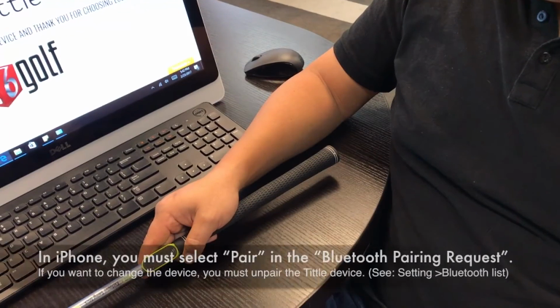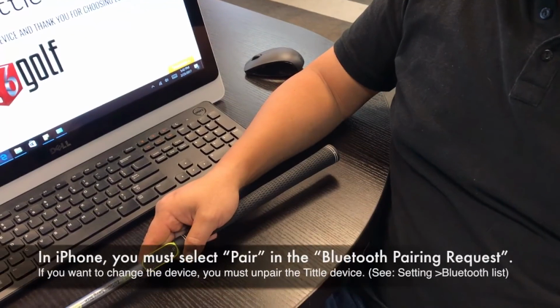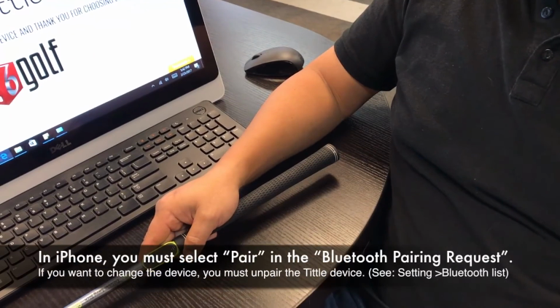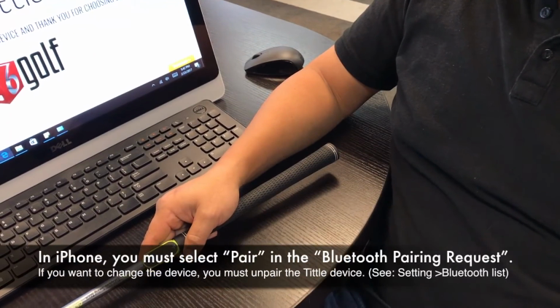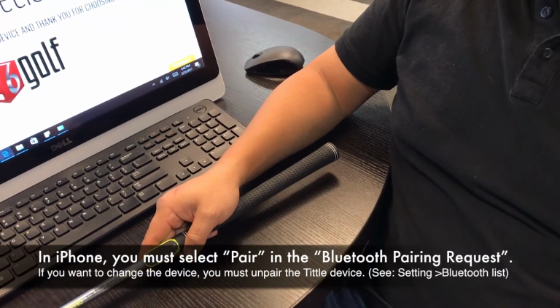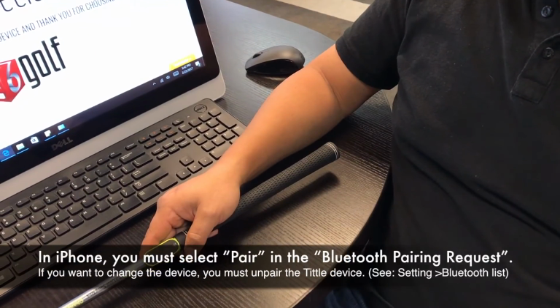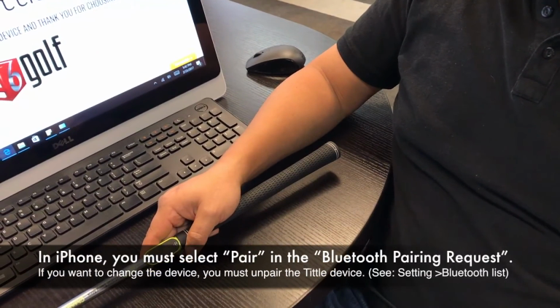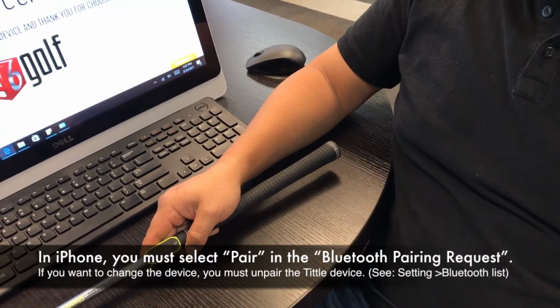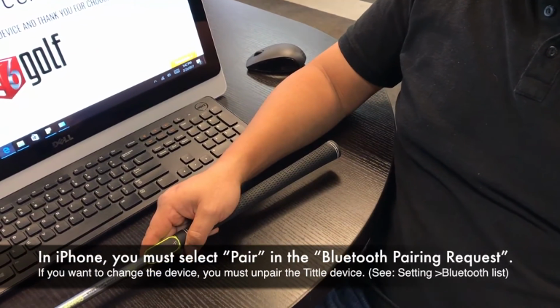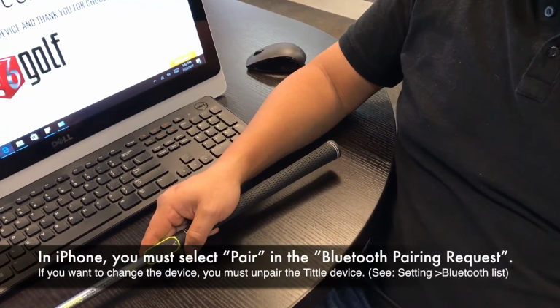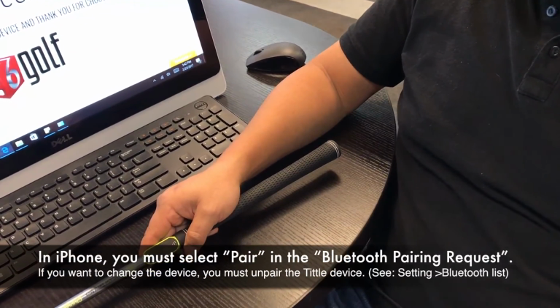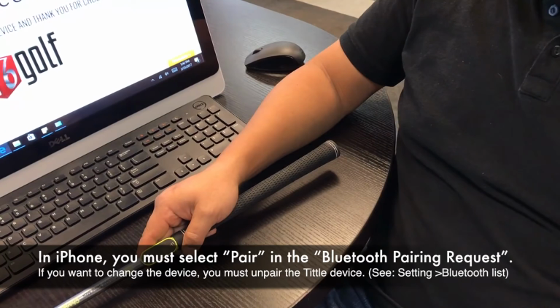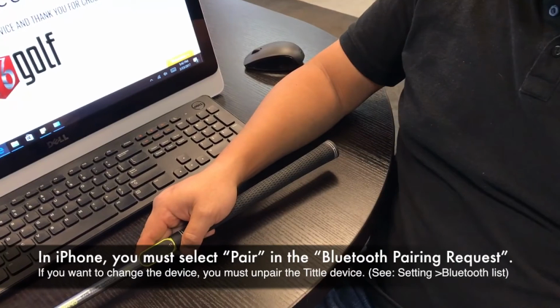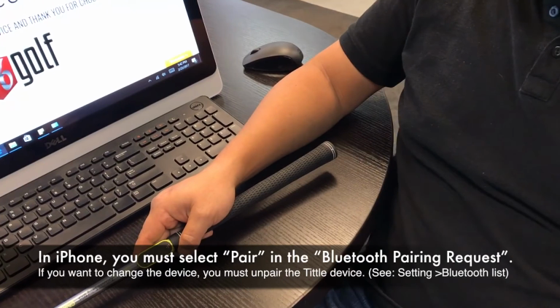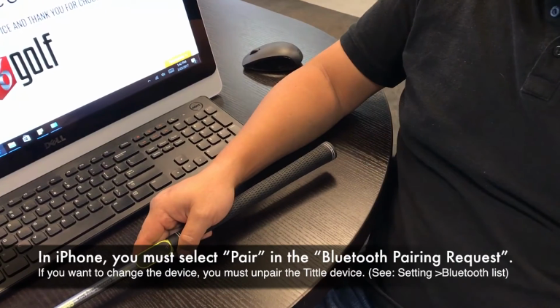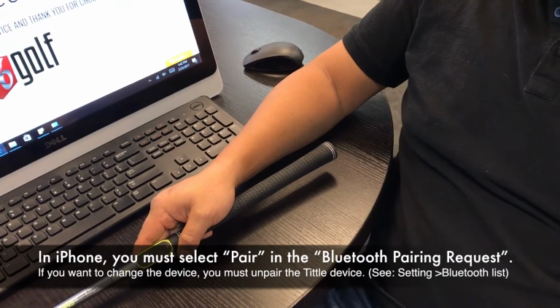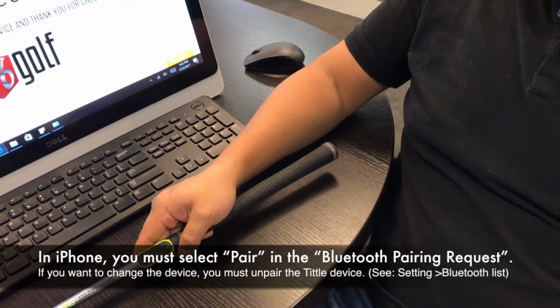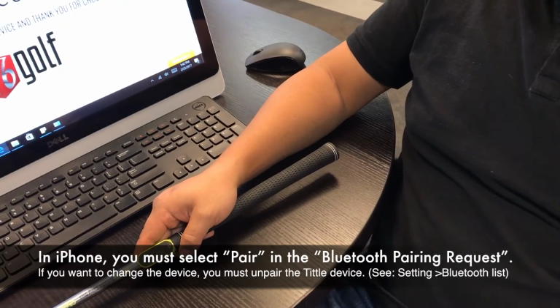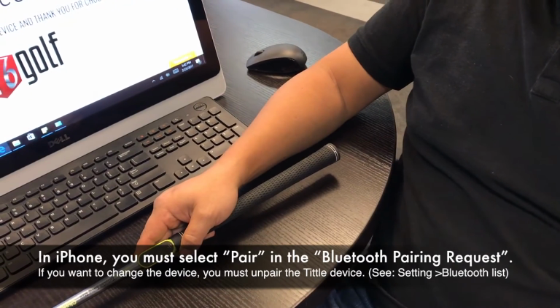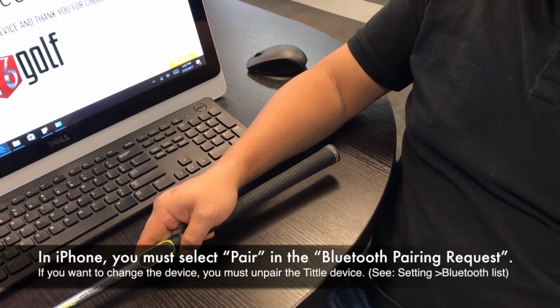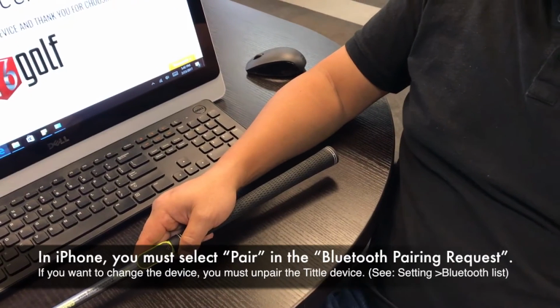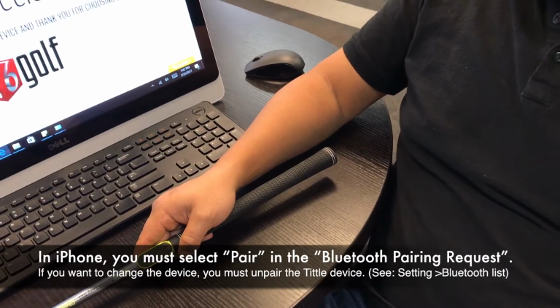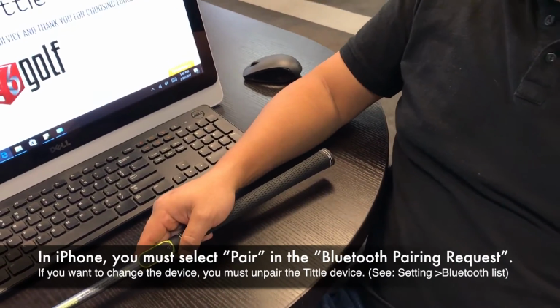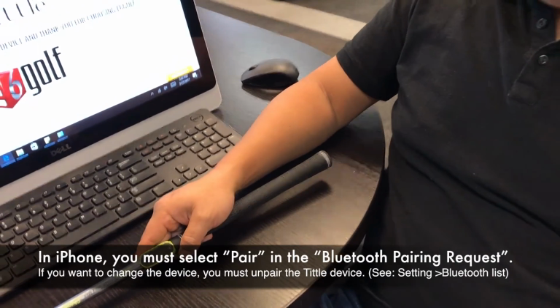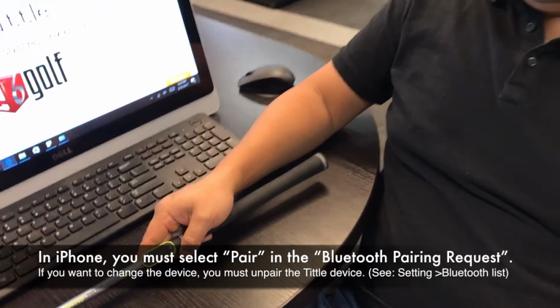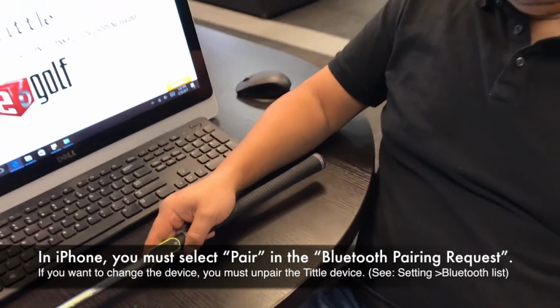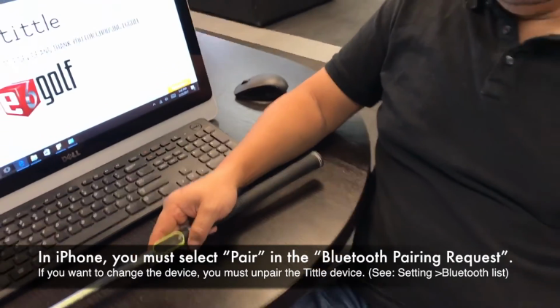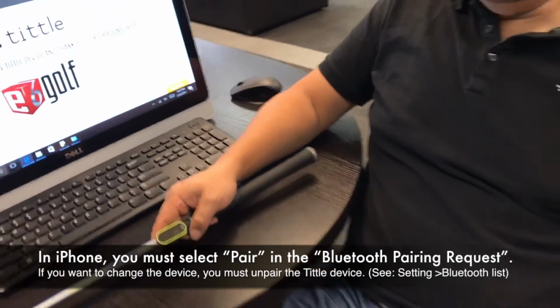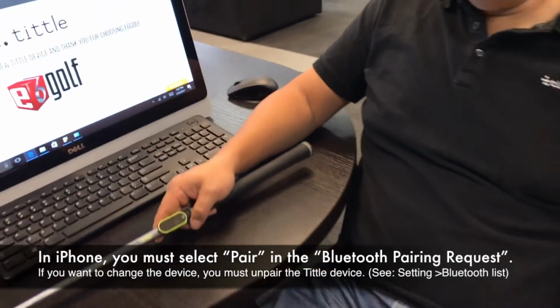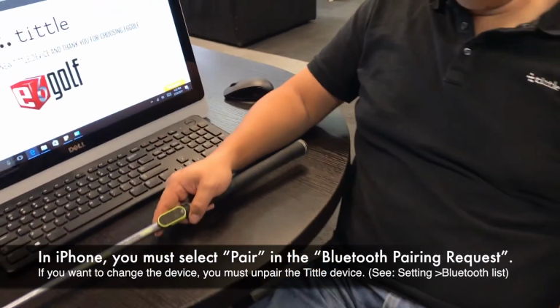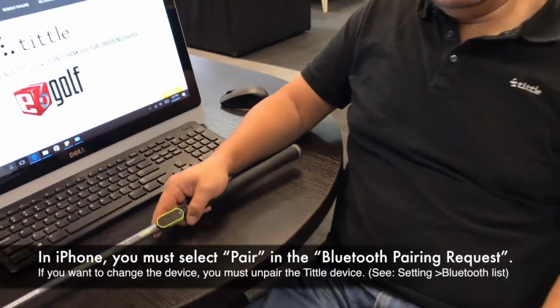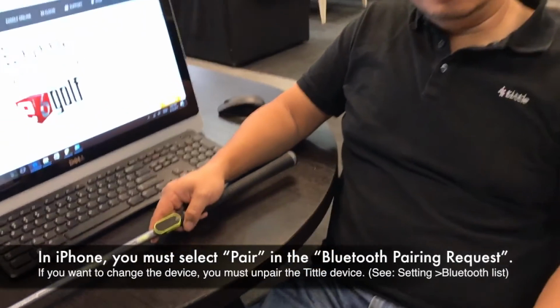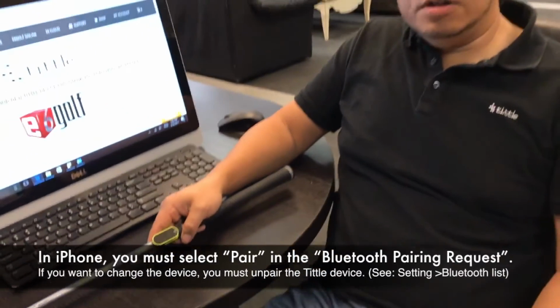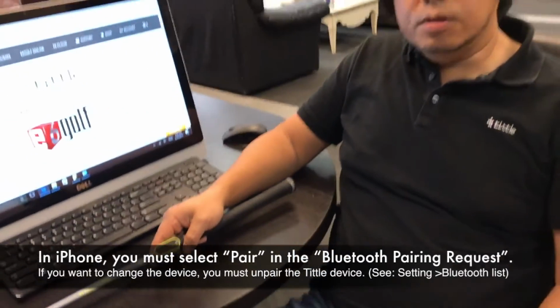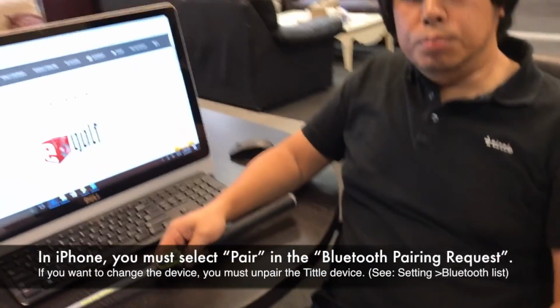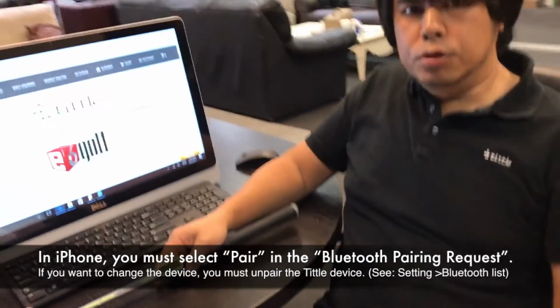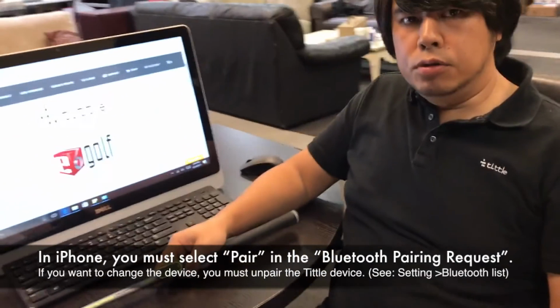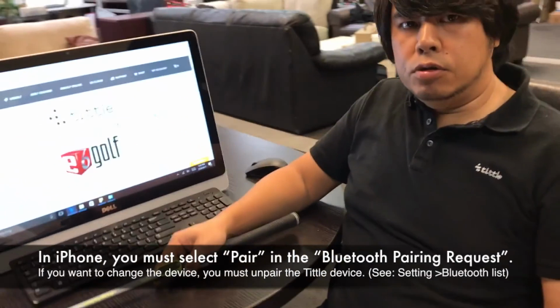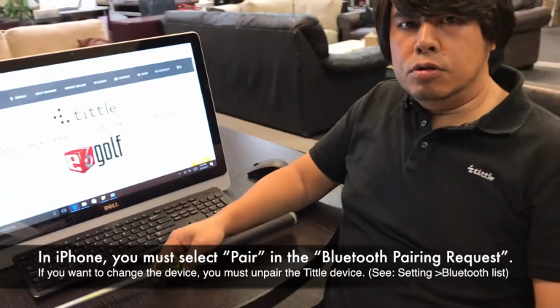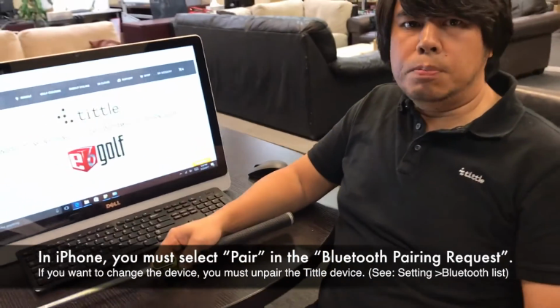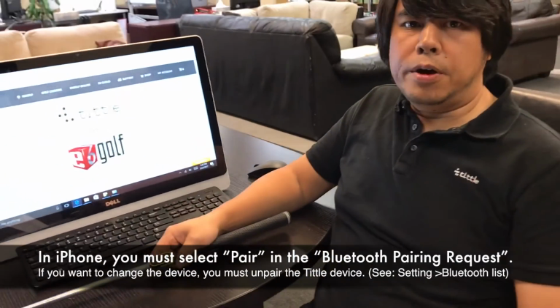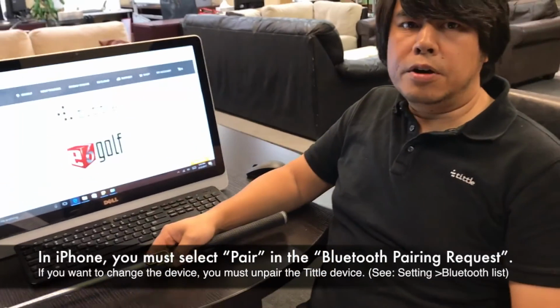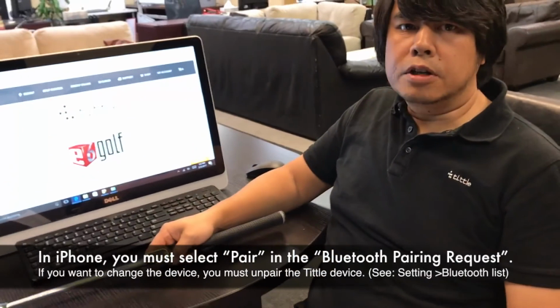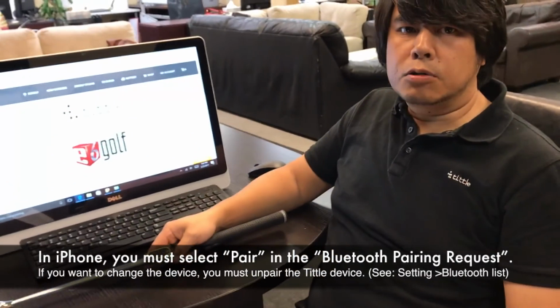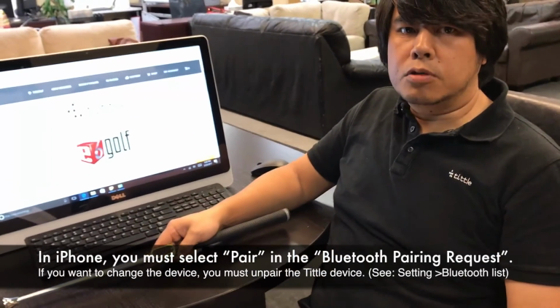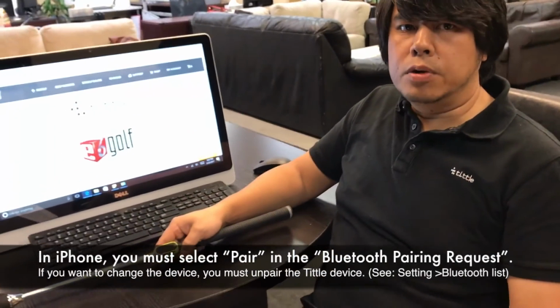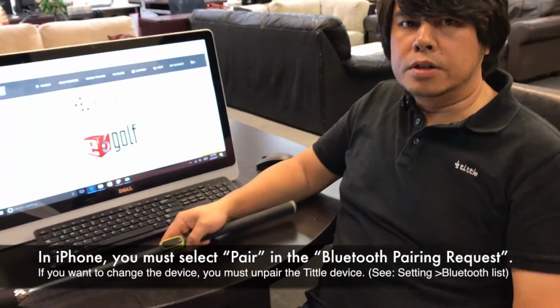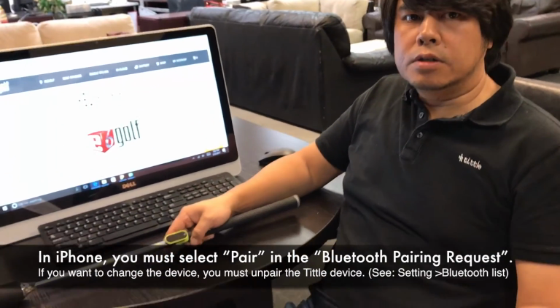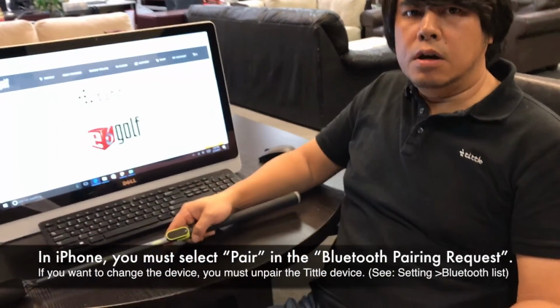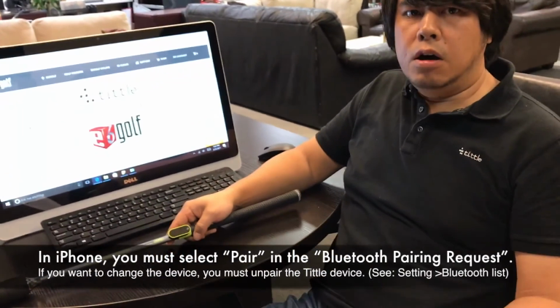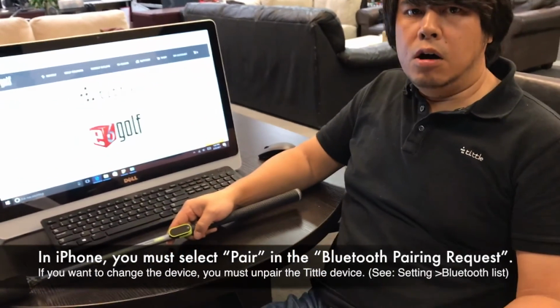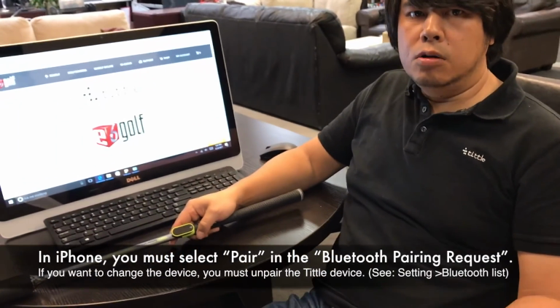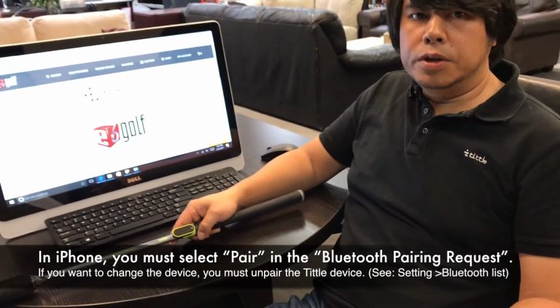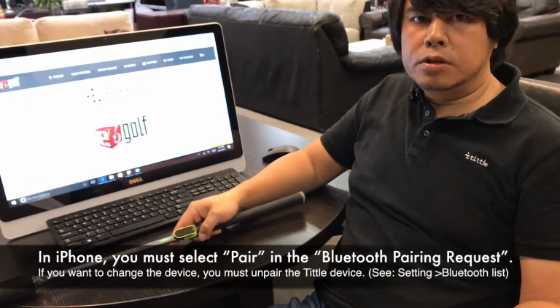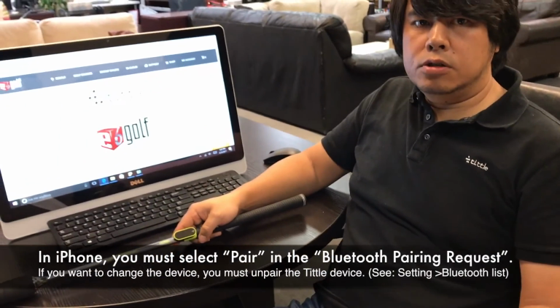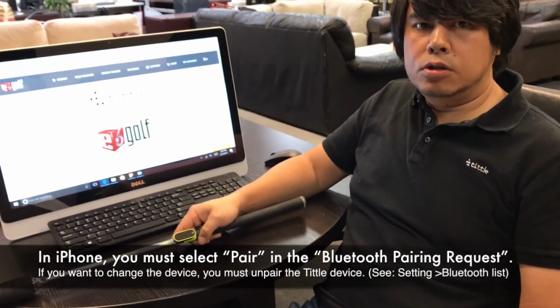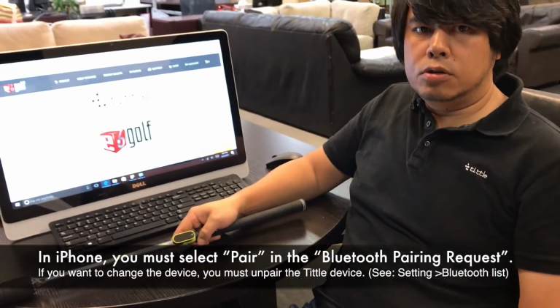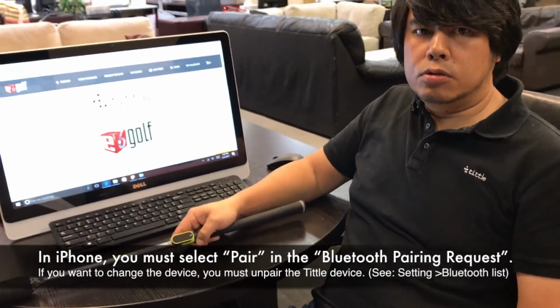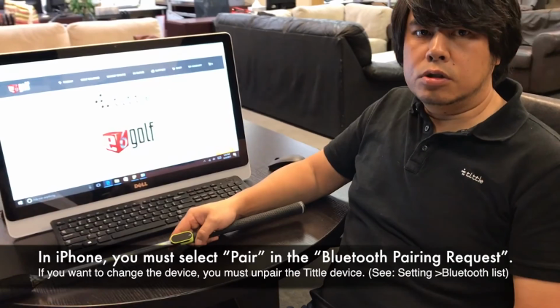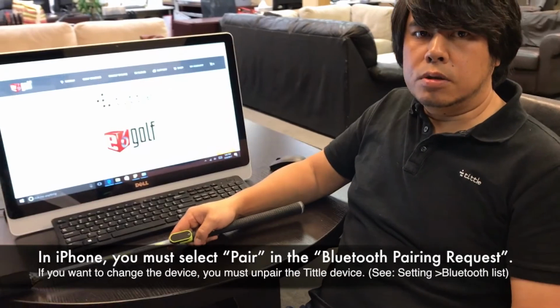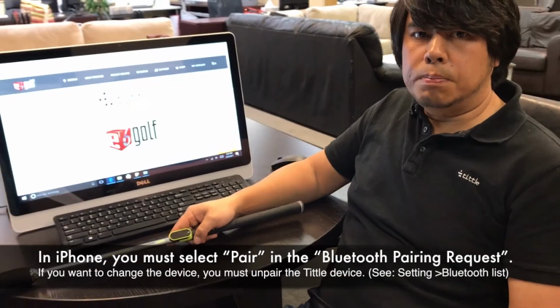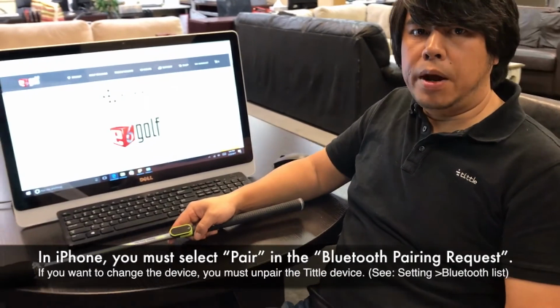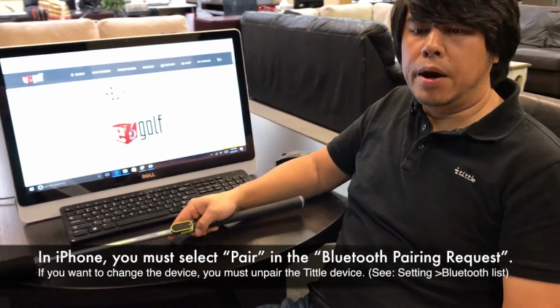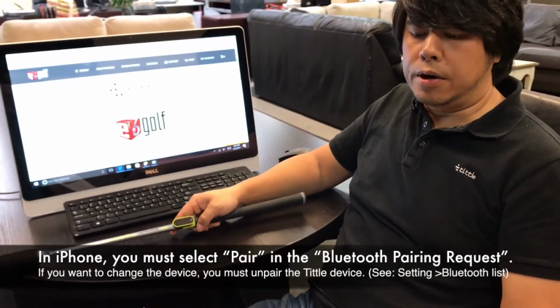For iPhone users, when you see the Bluetooth pairing request, always choose pair.